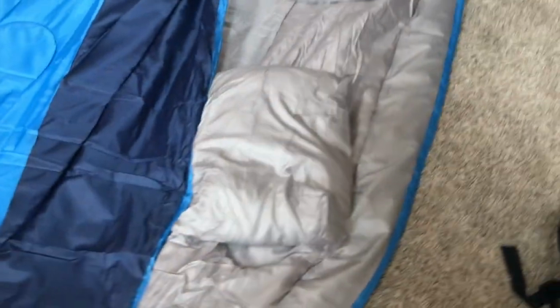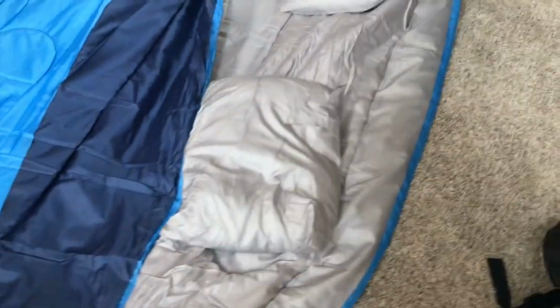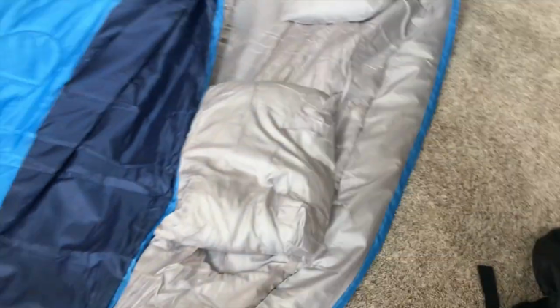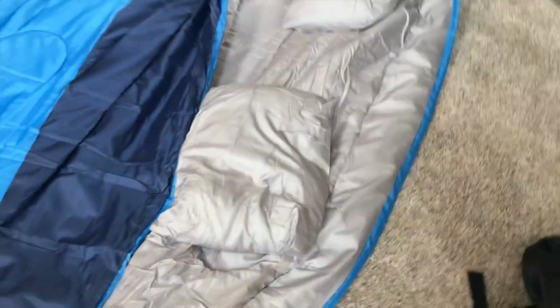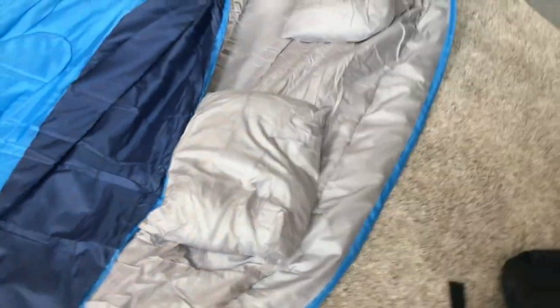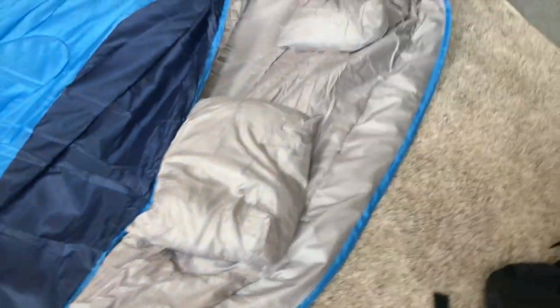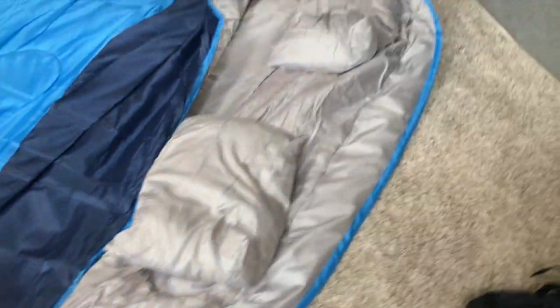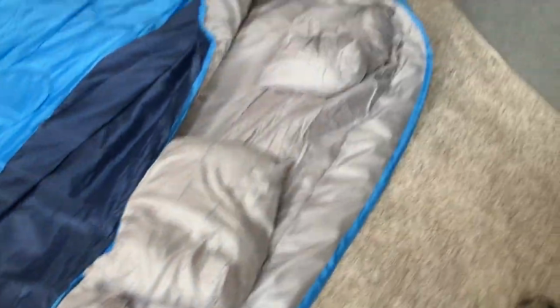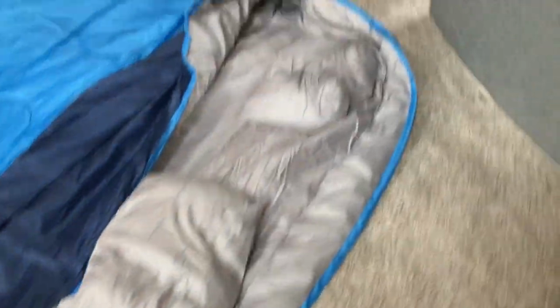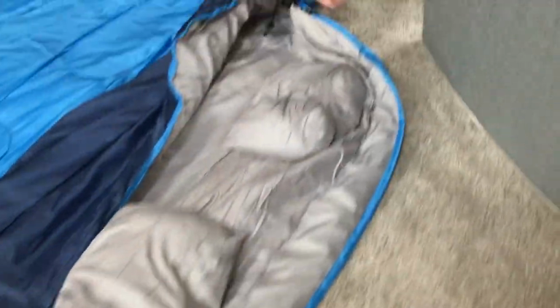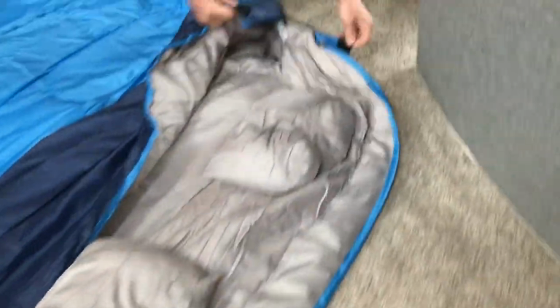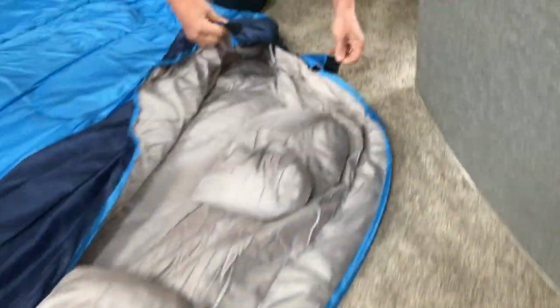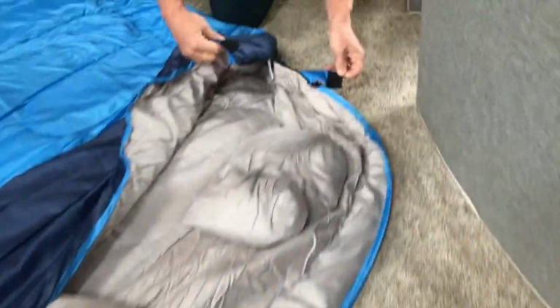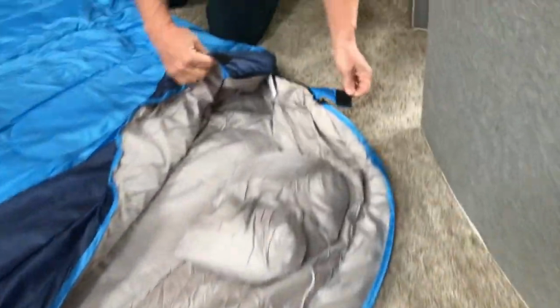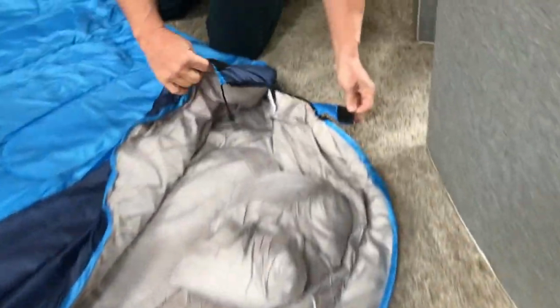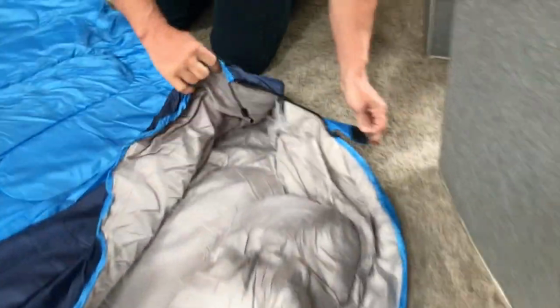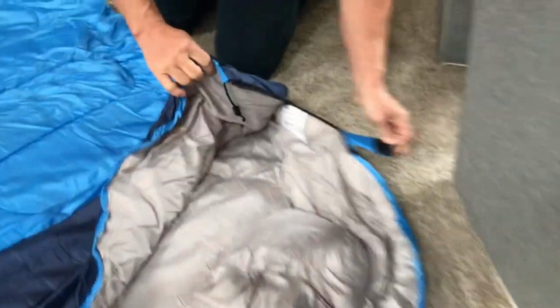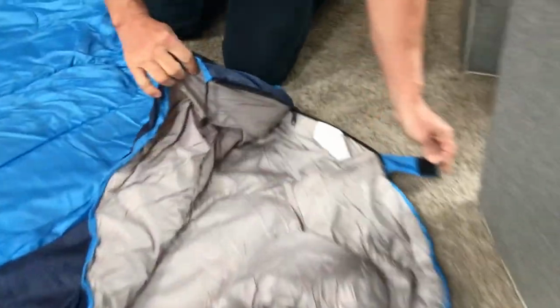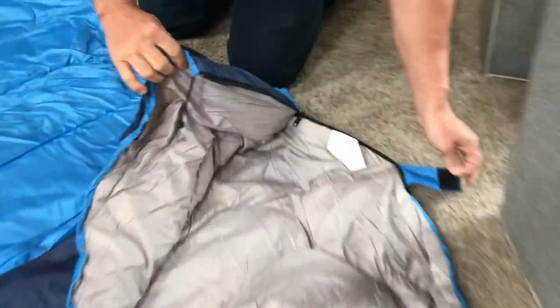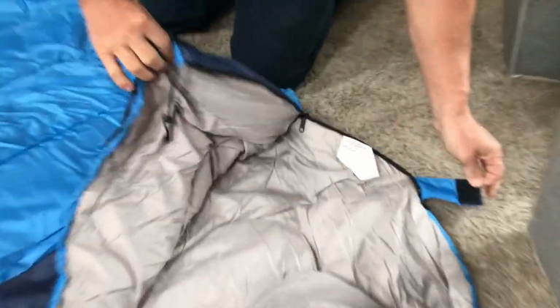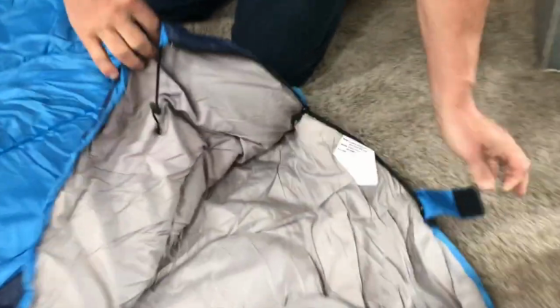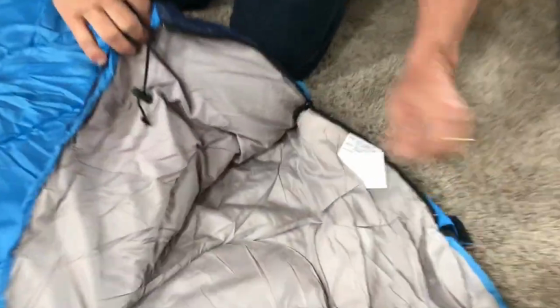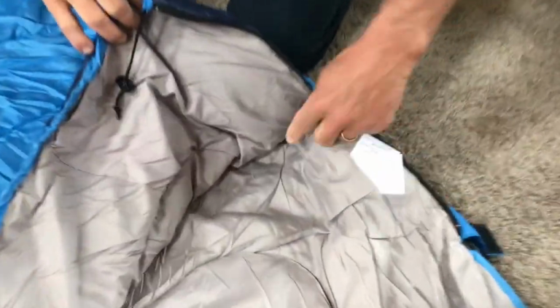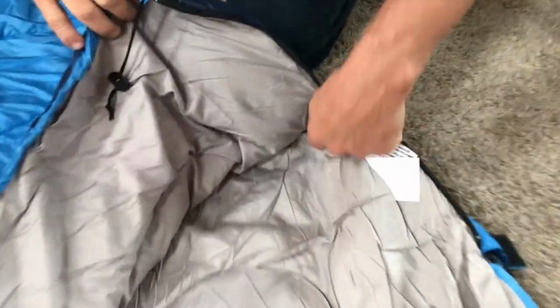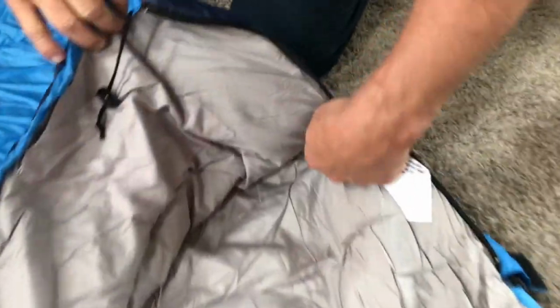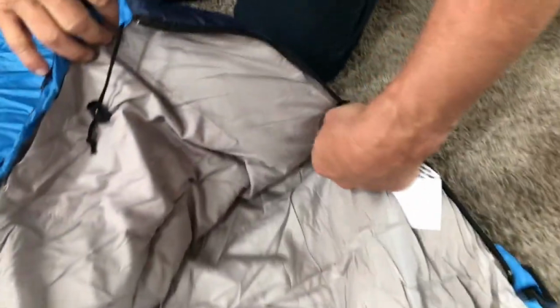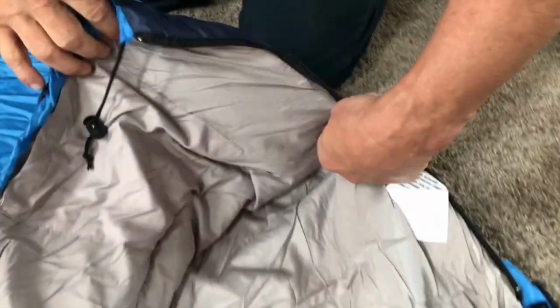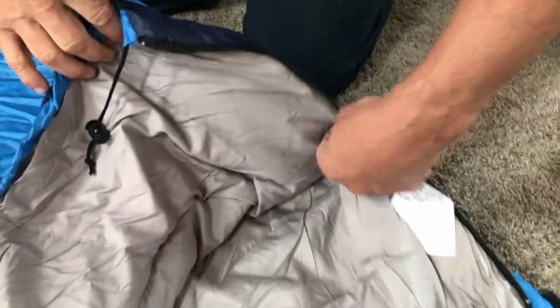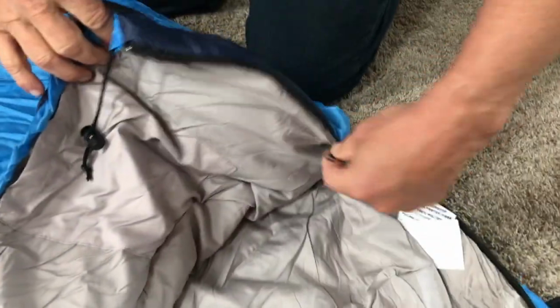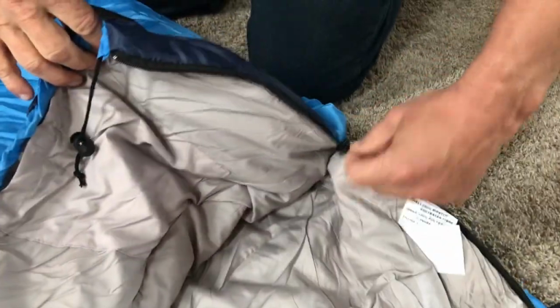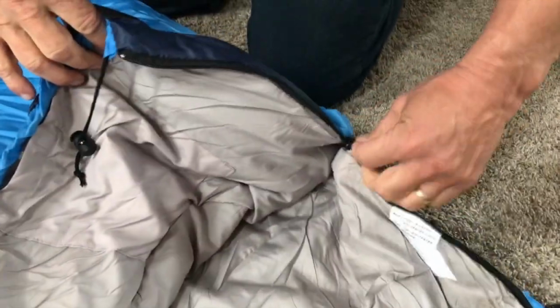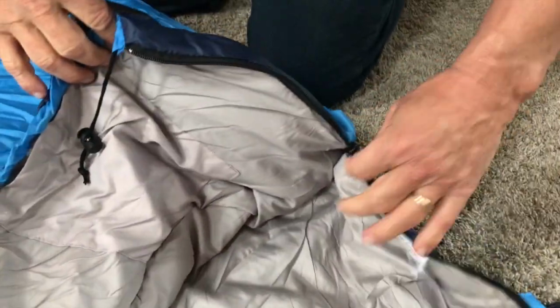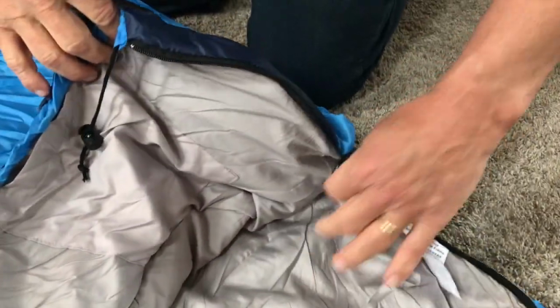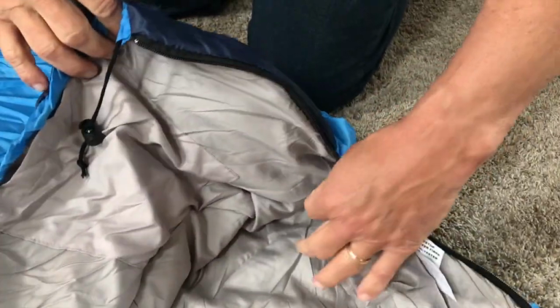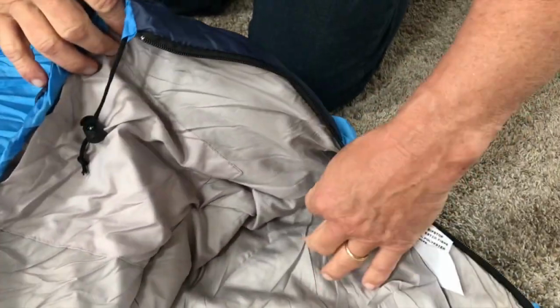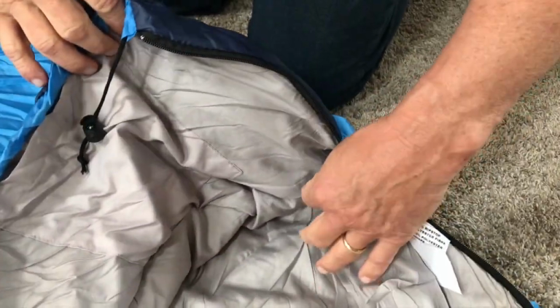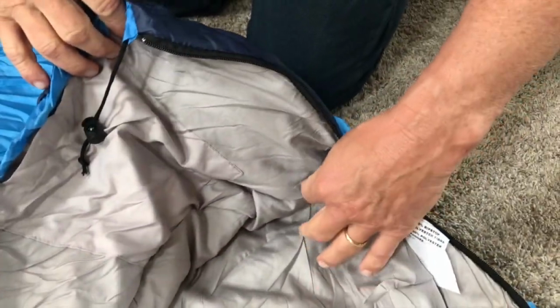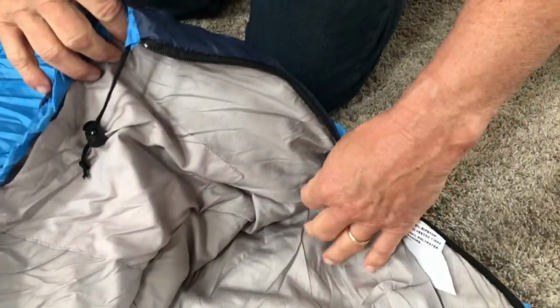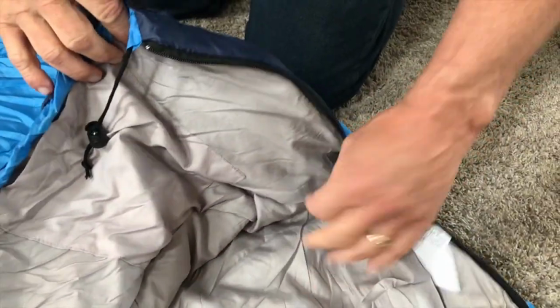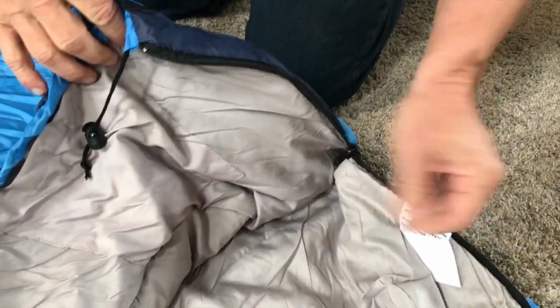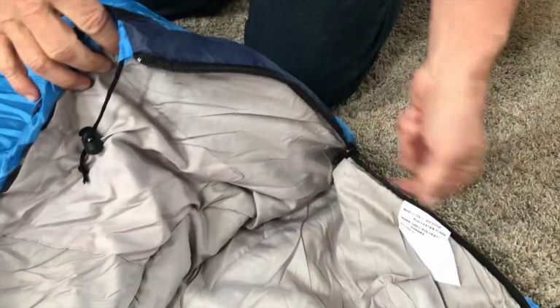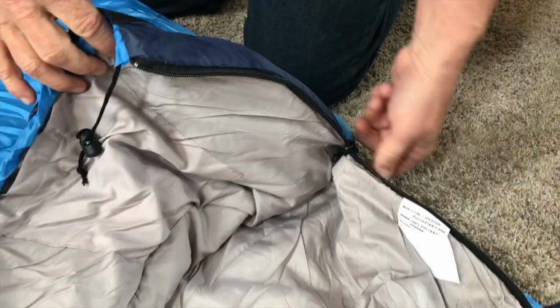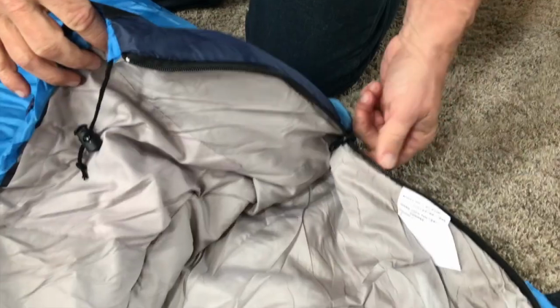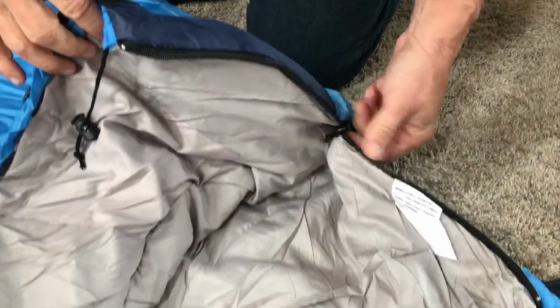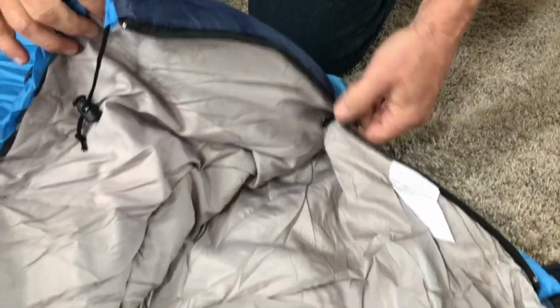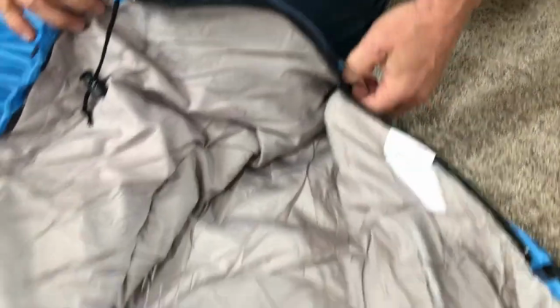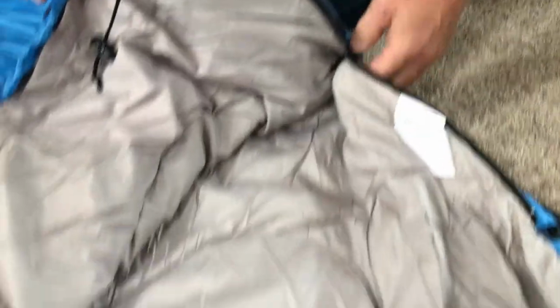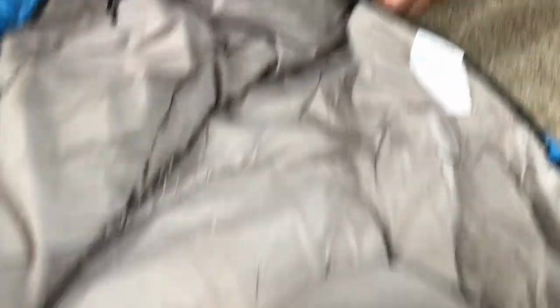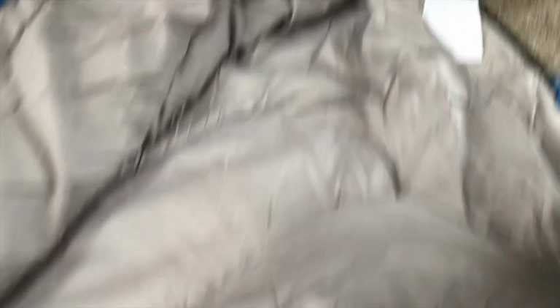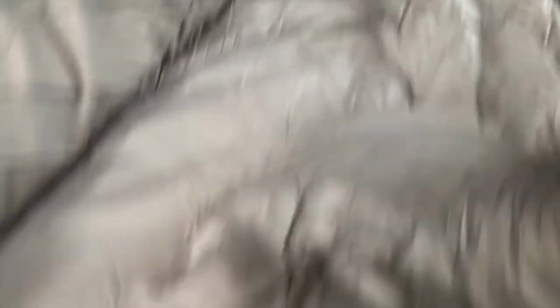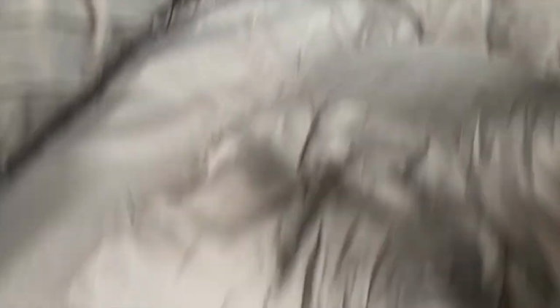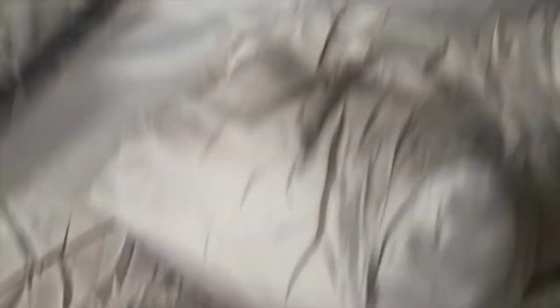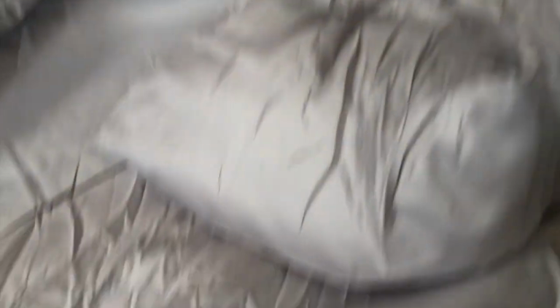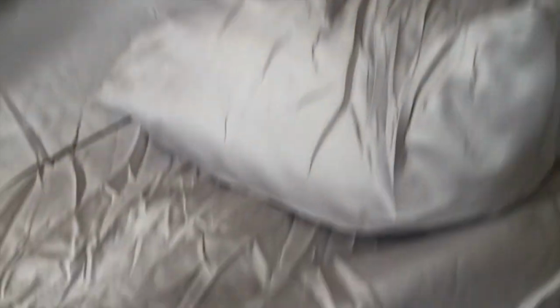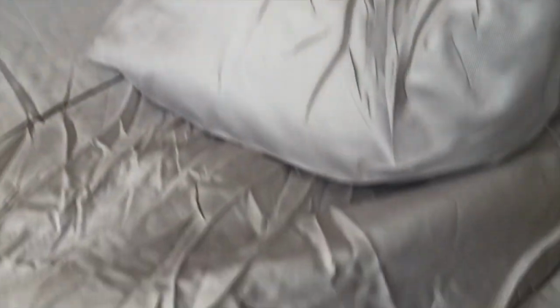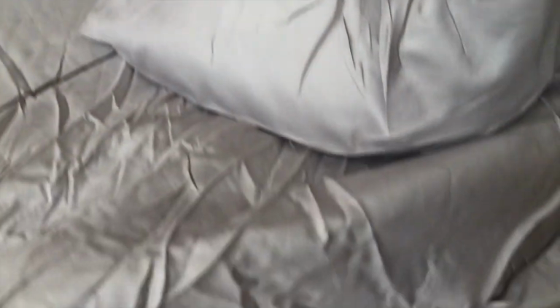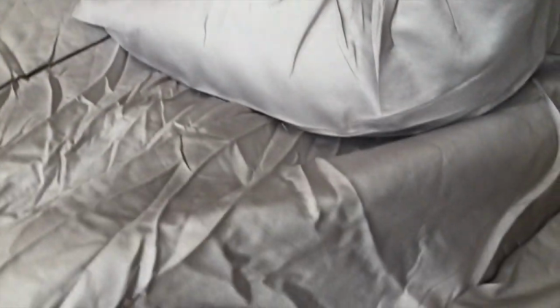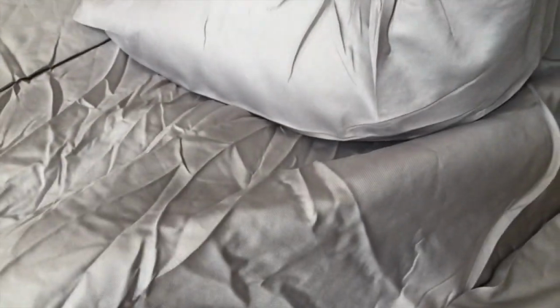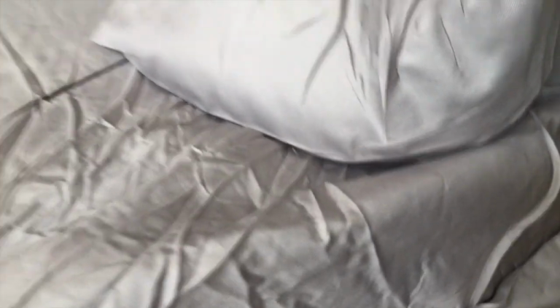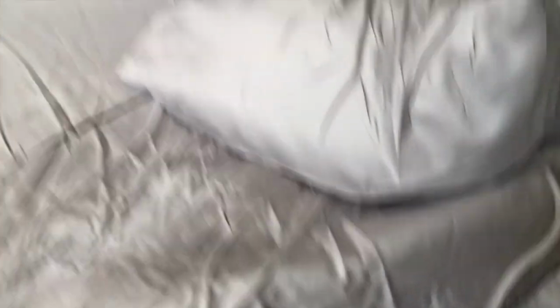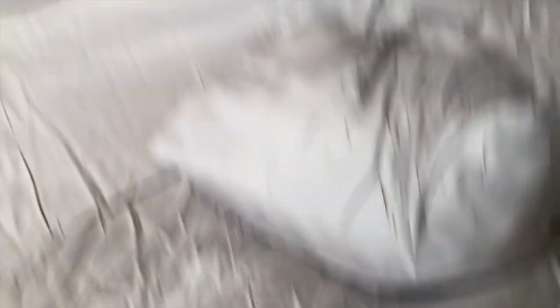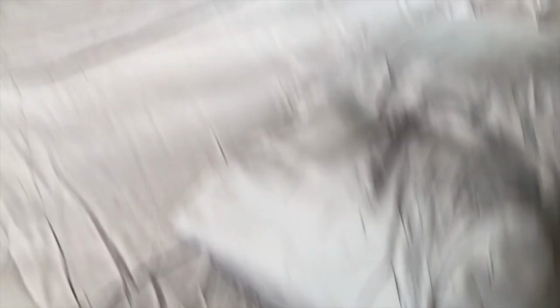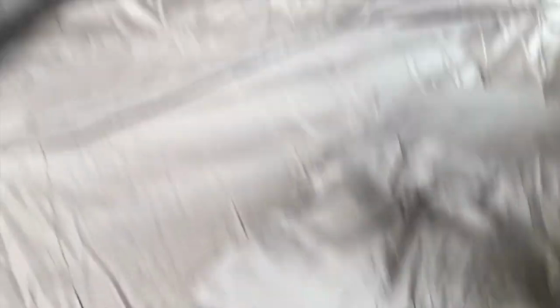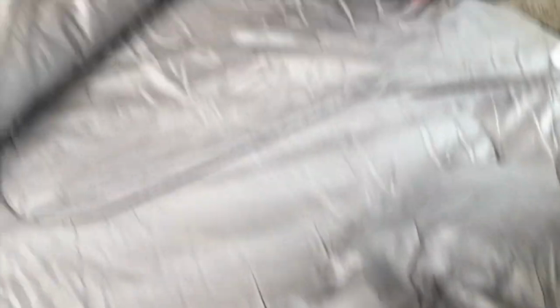It does have some Velcro to keep it shut. You can obviously pull it from both the inside and the outside to shut it or open it up.